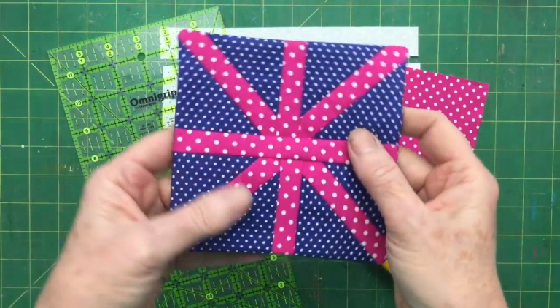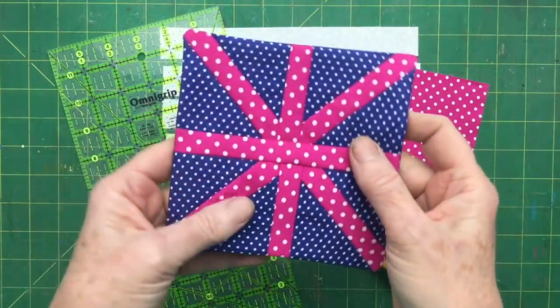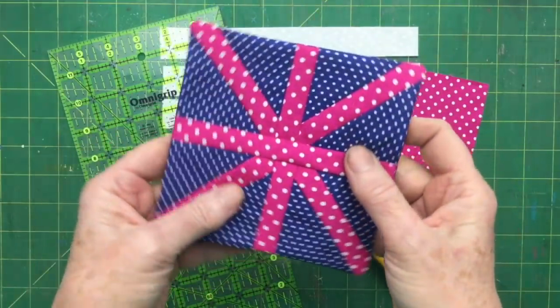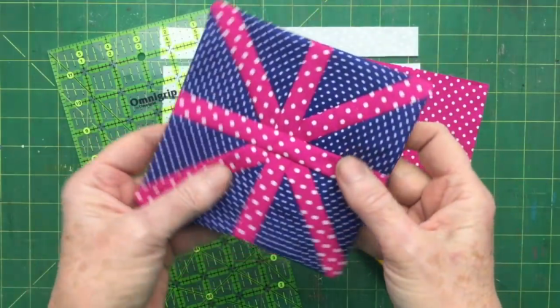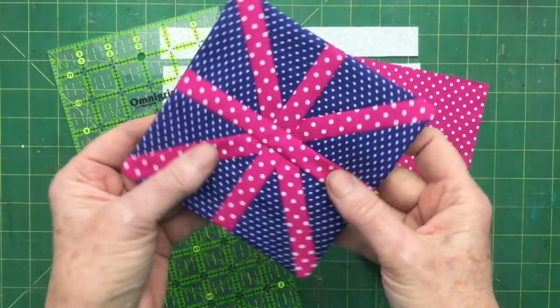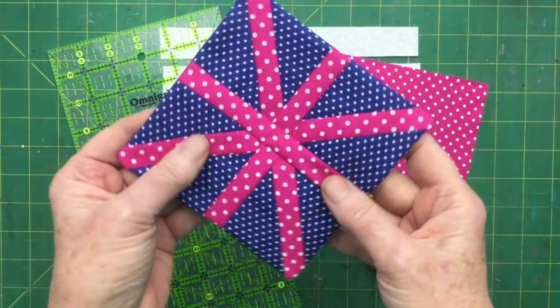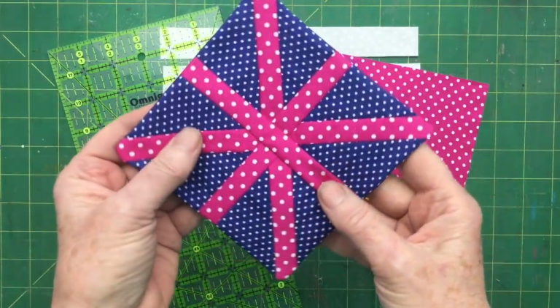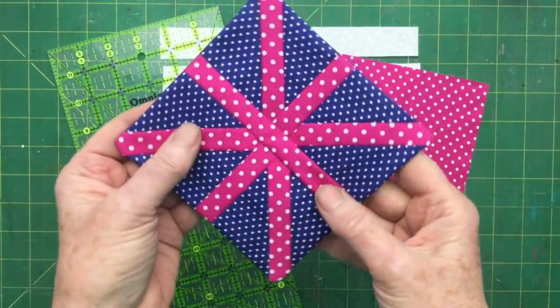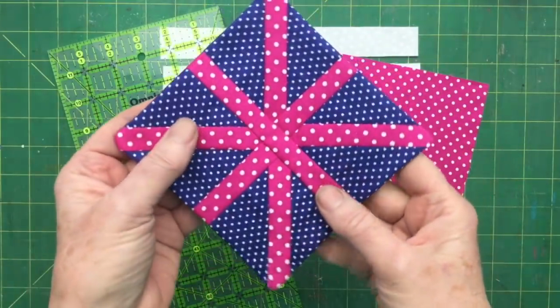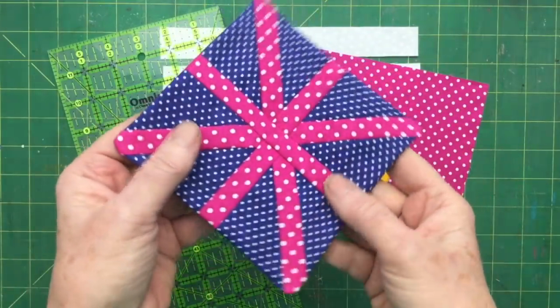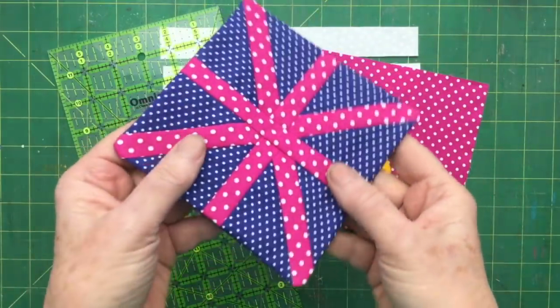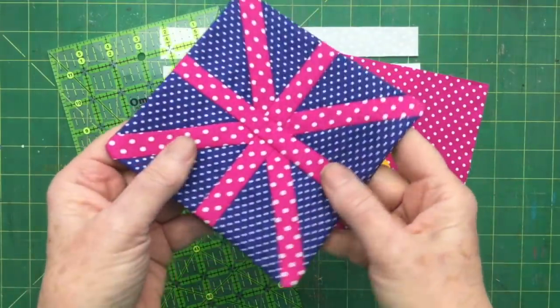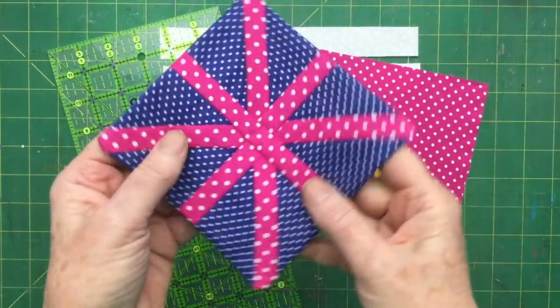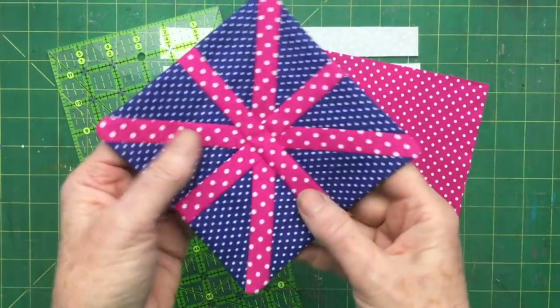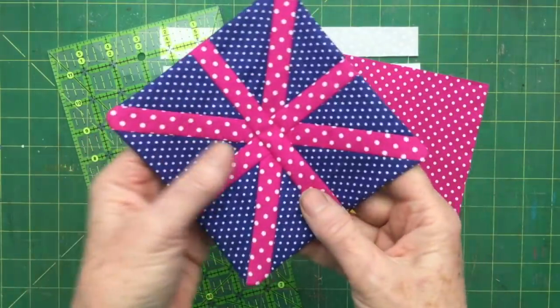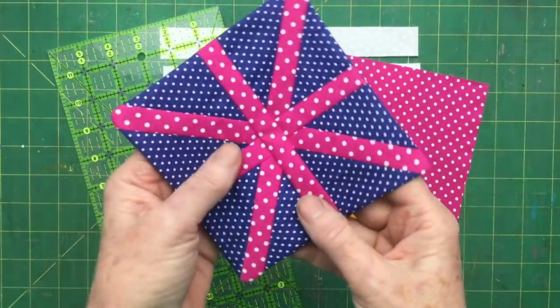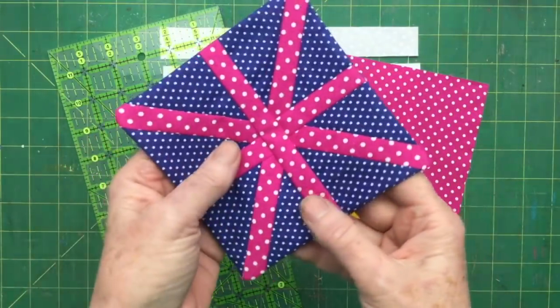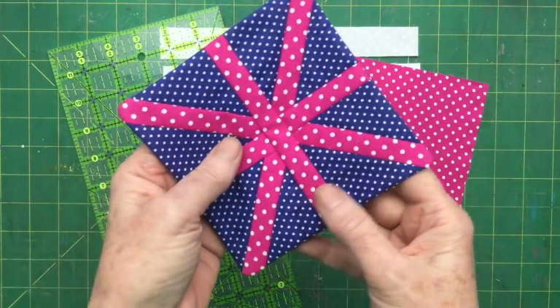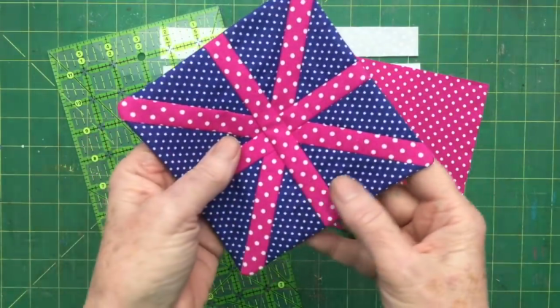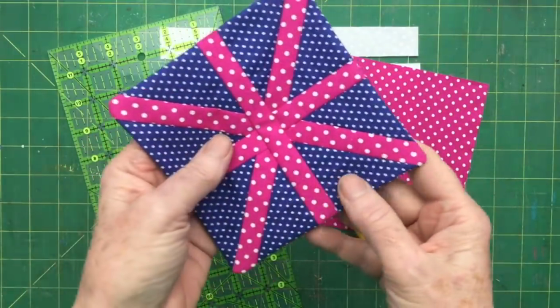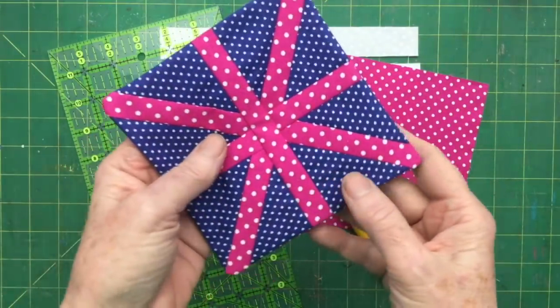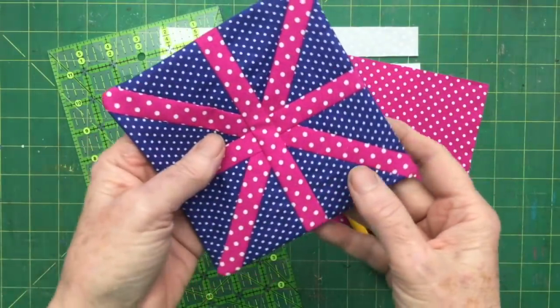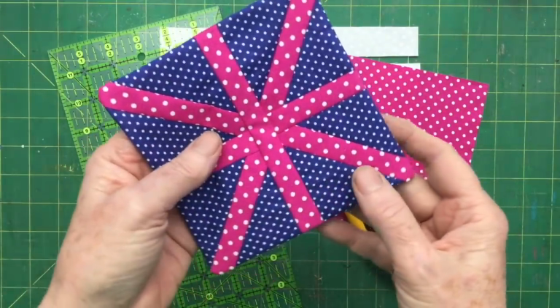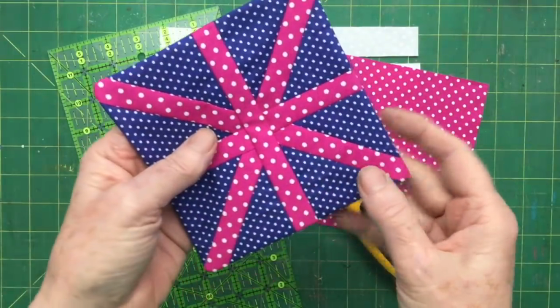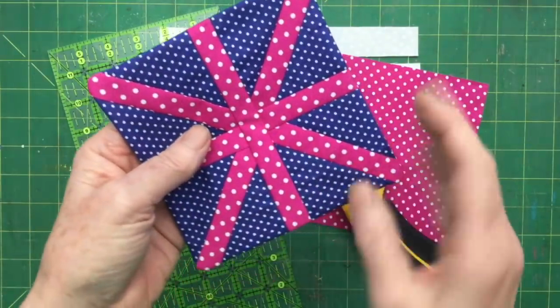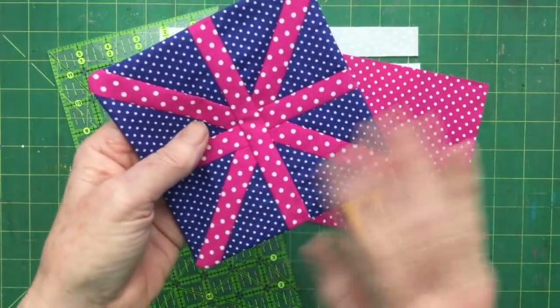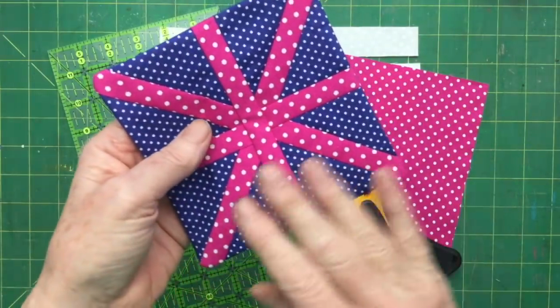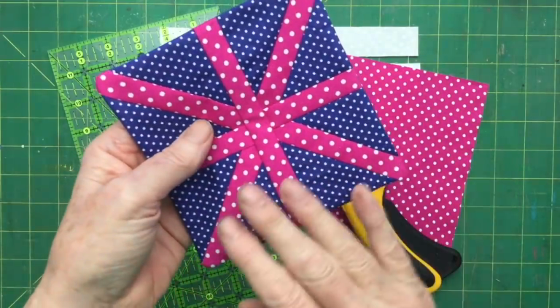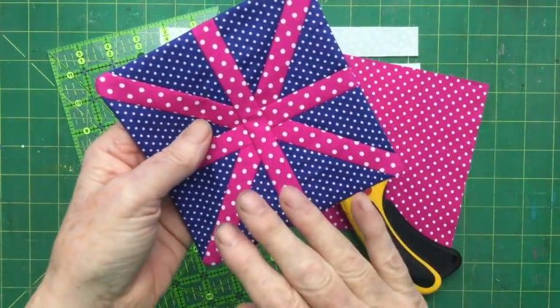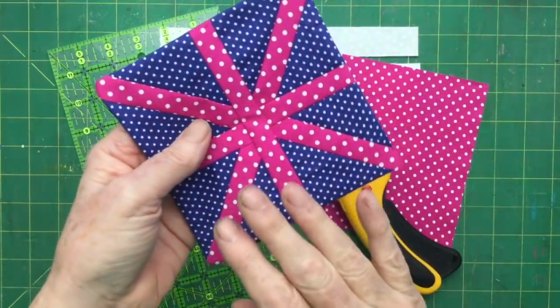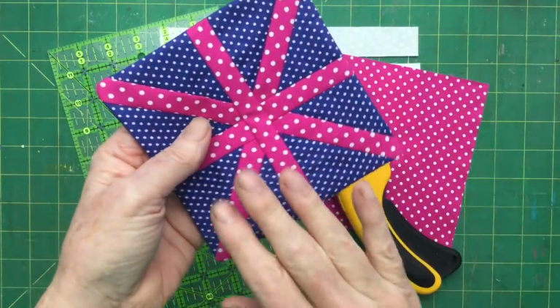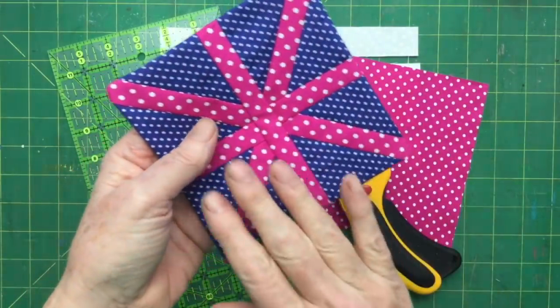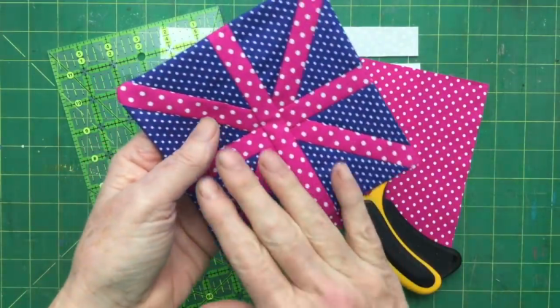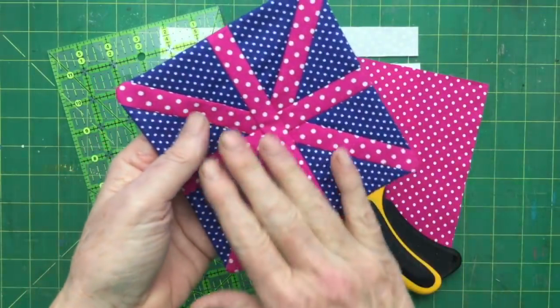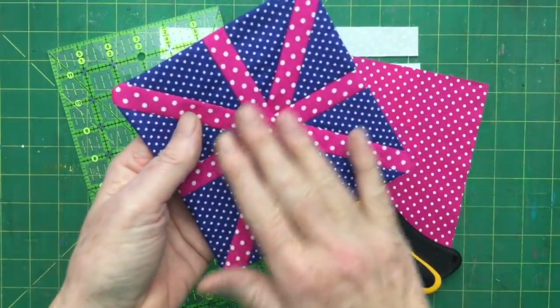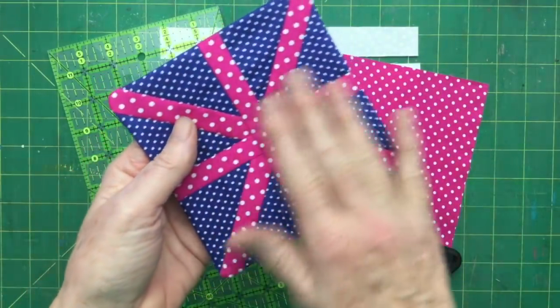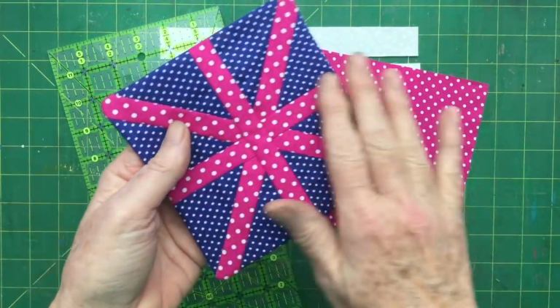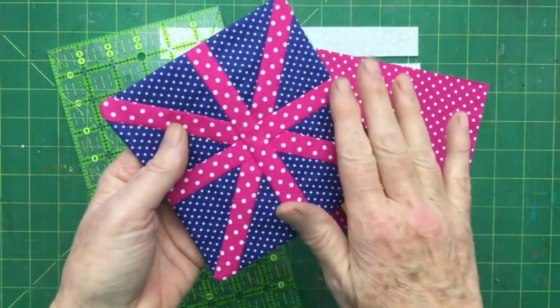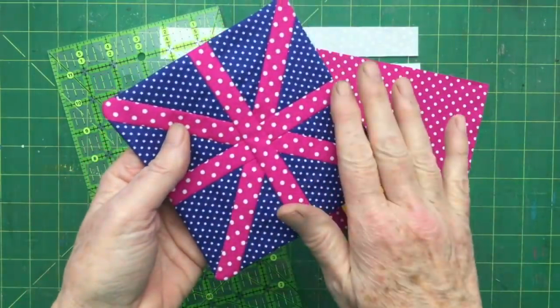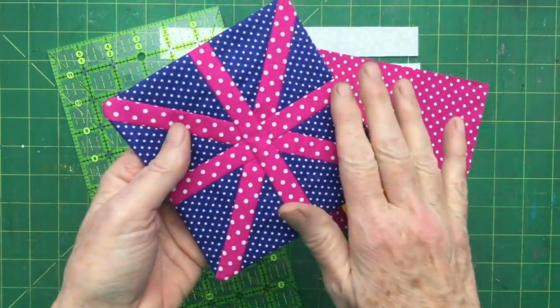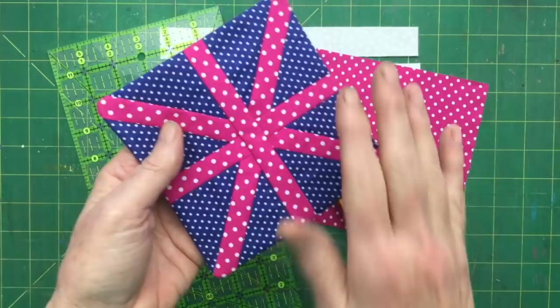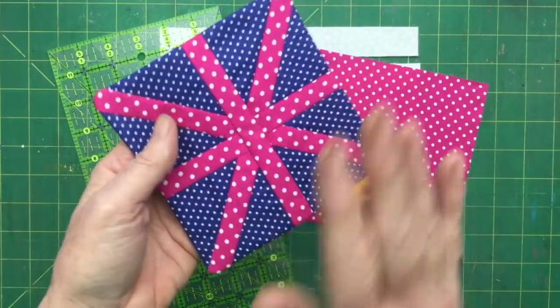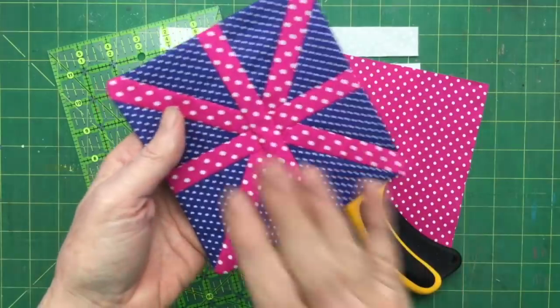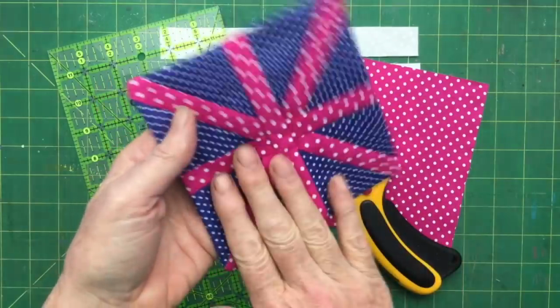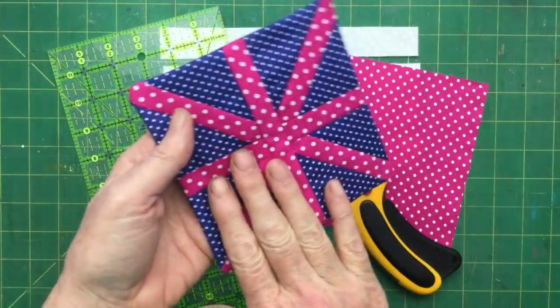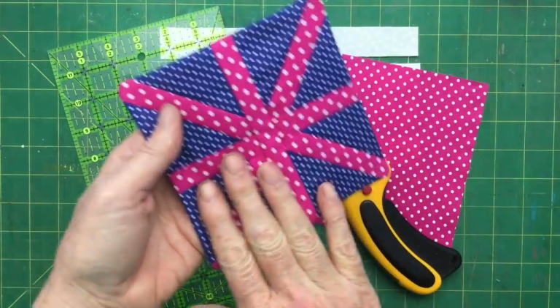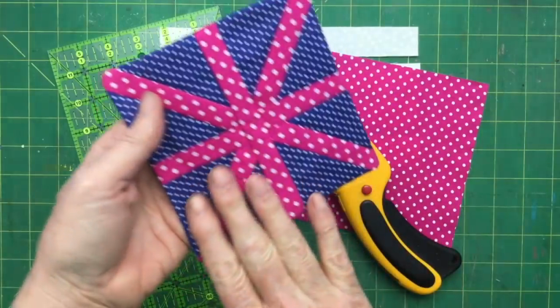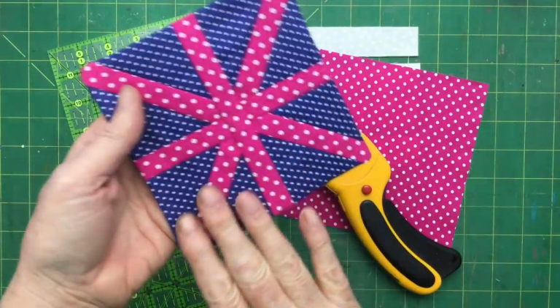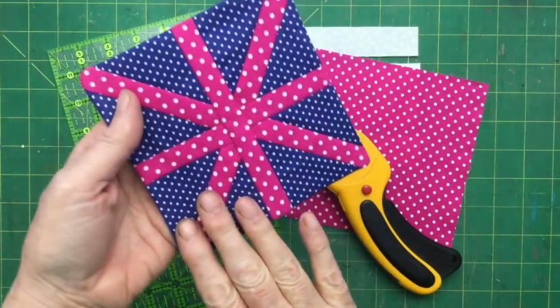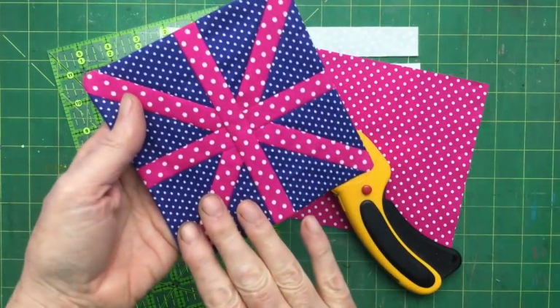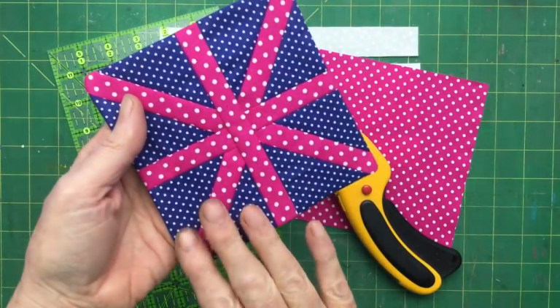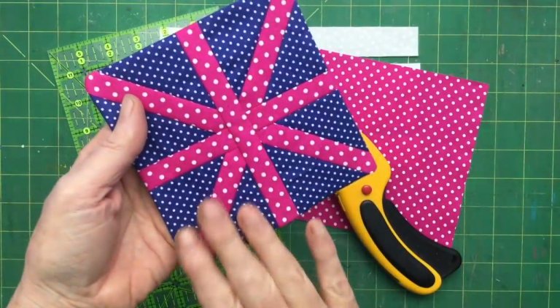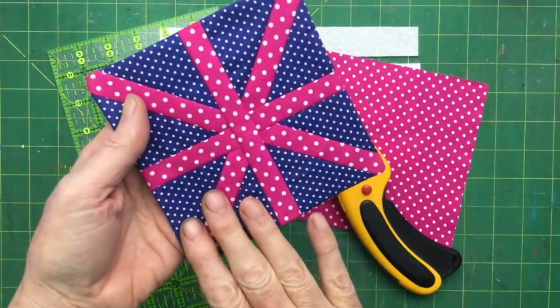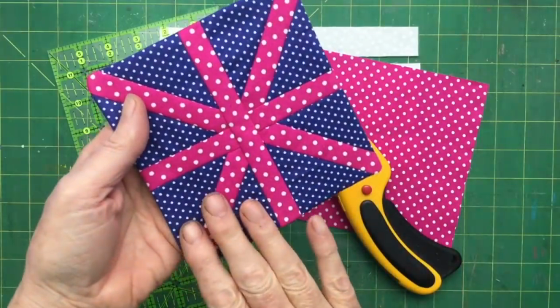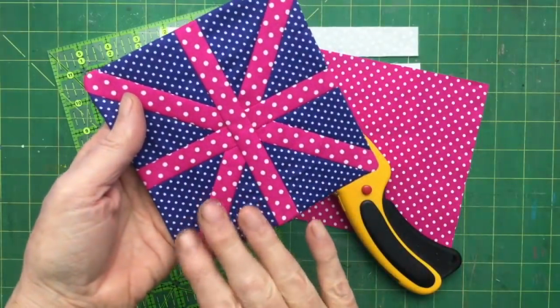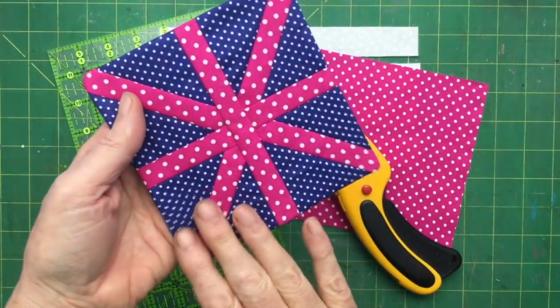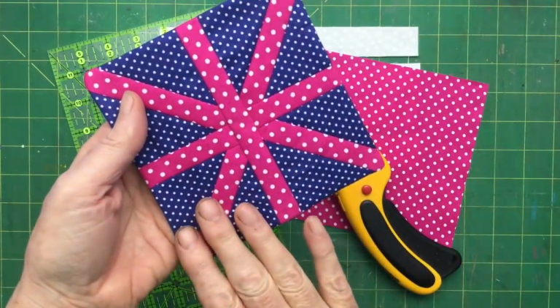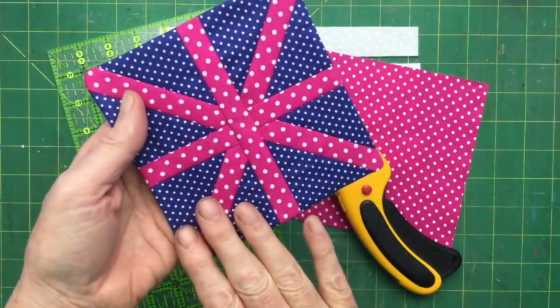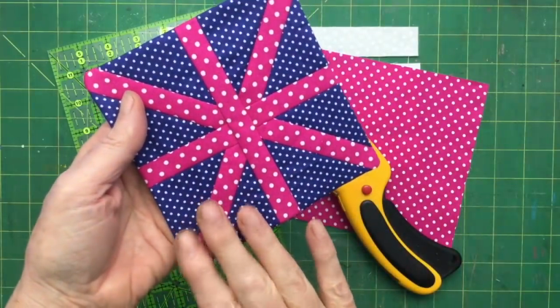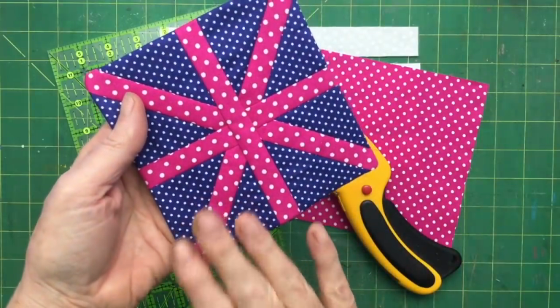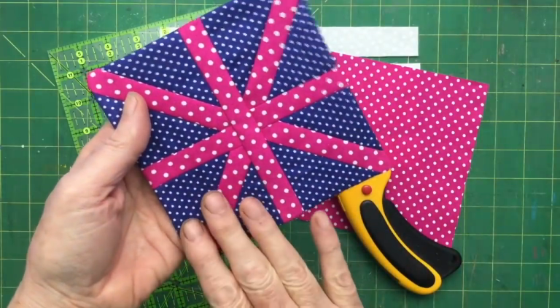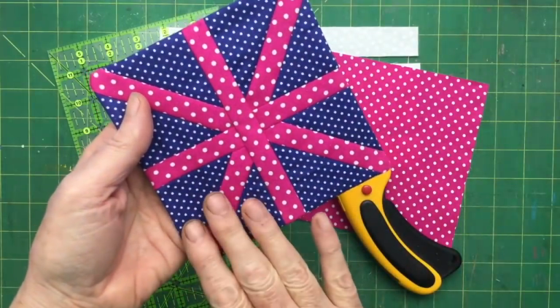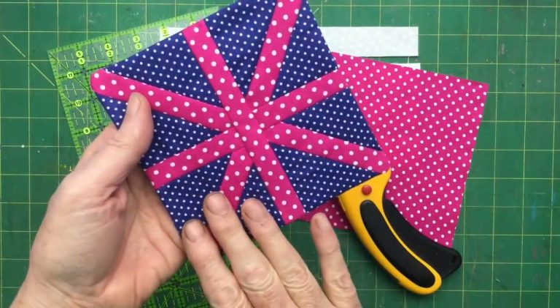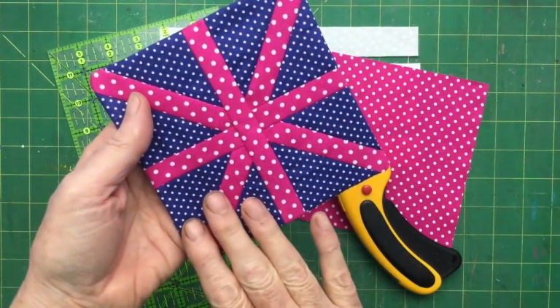So it's not a pincushion pattern — it's a quilt block. I'm going to show you how we make this quilt block now.